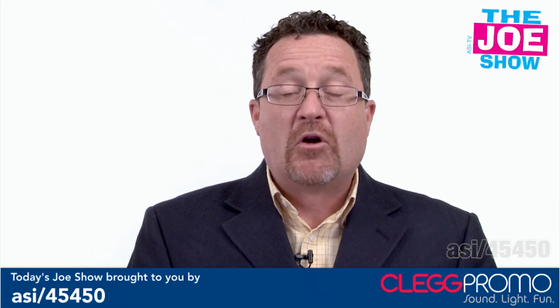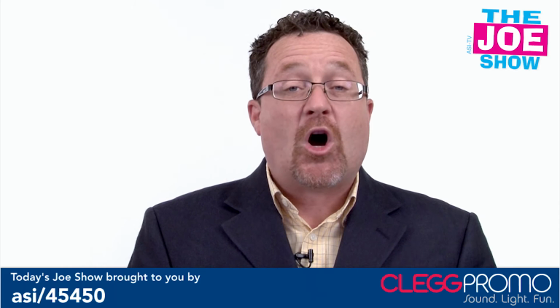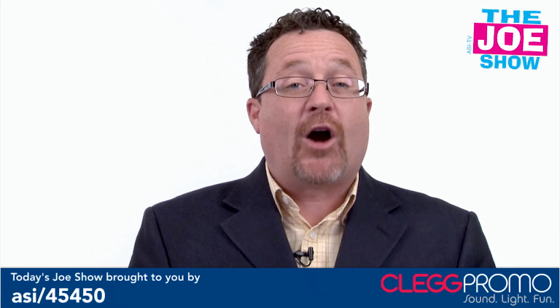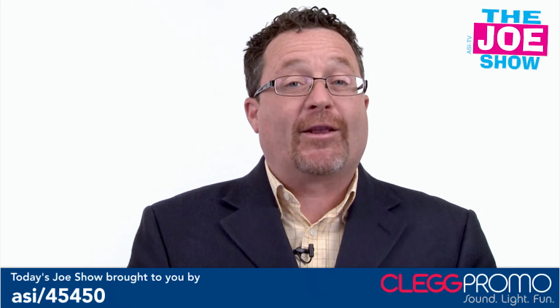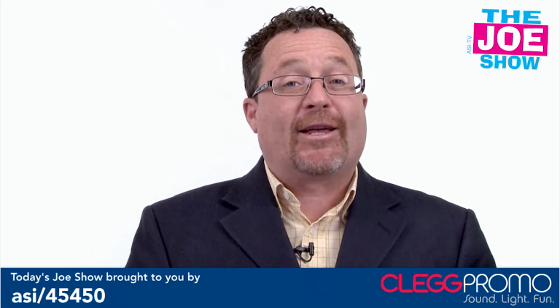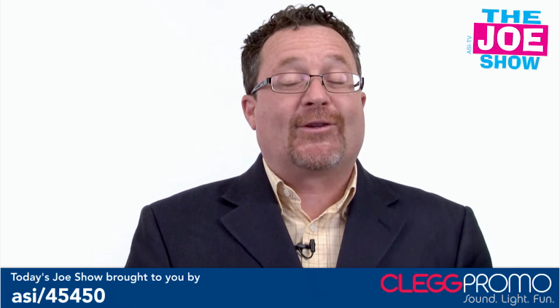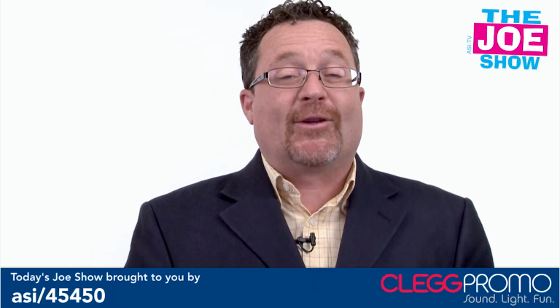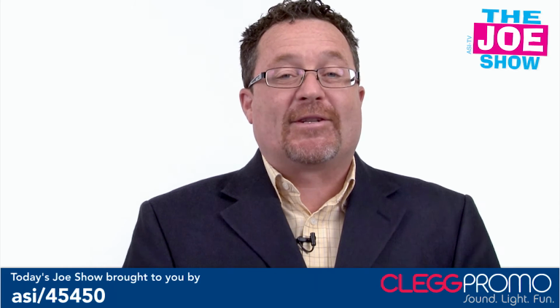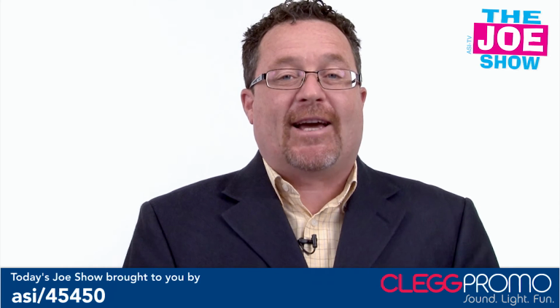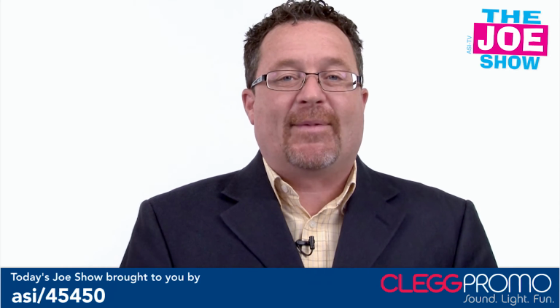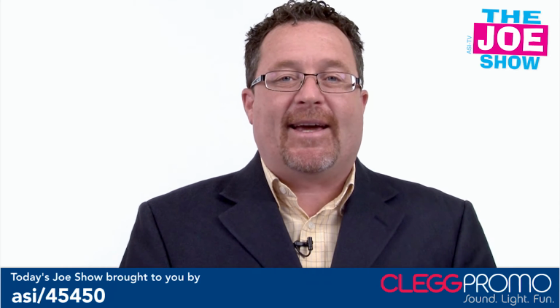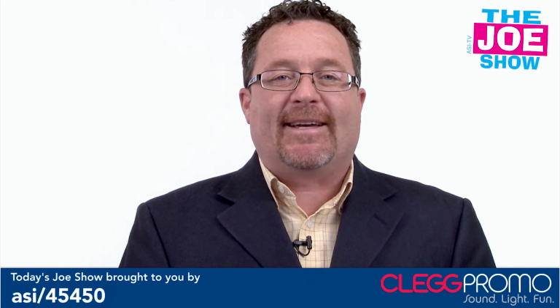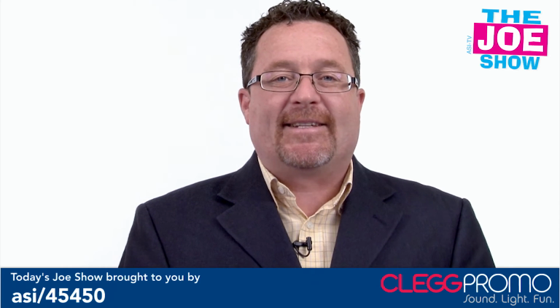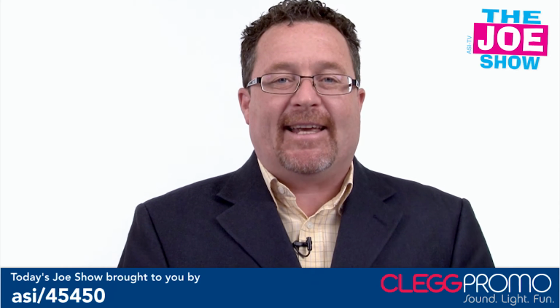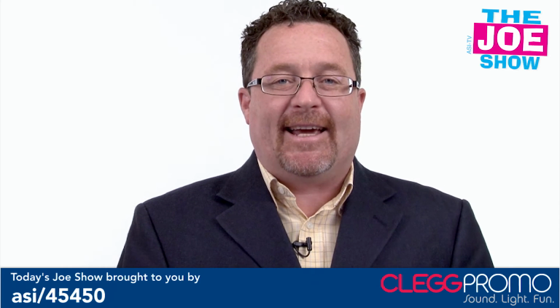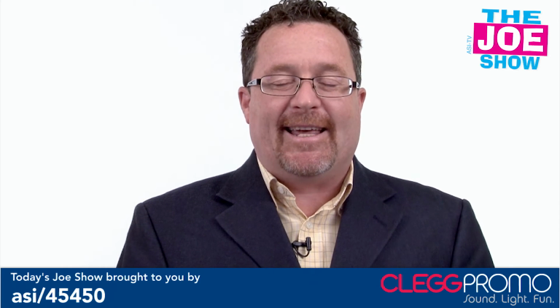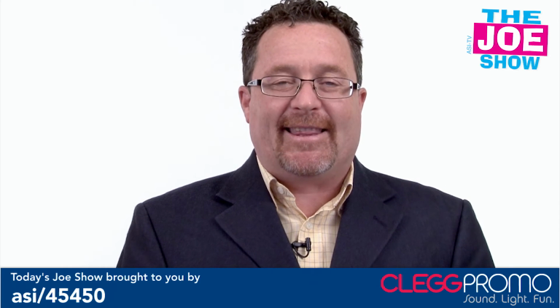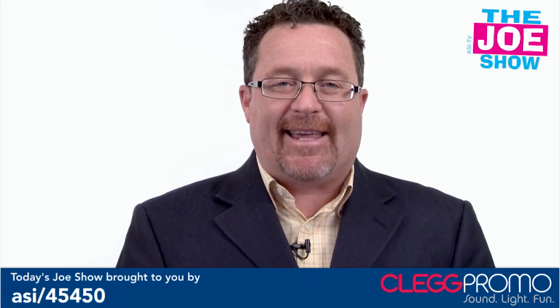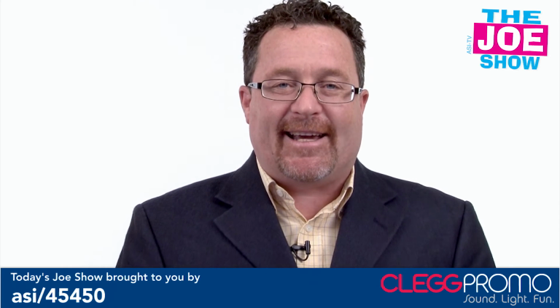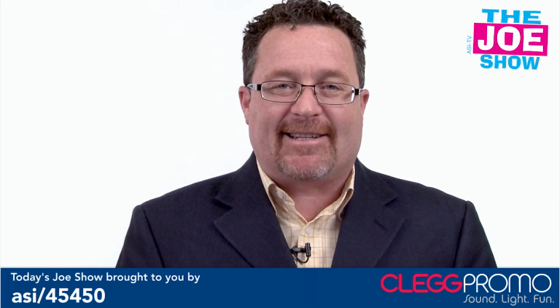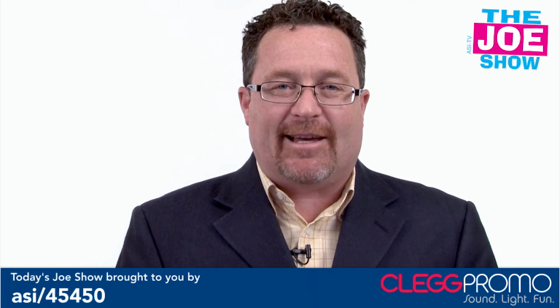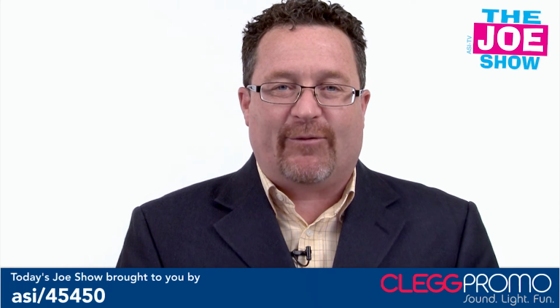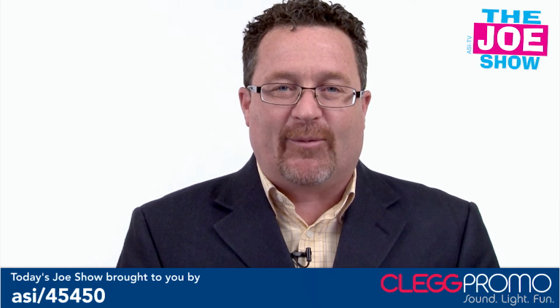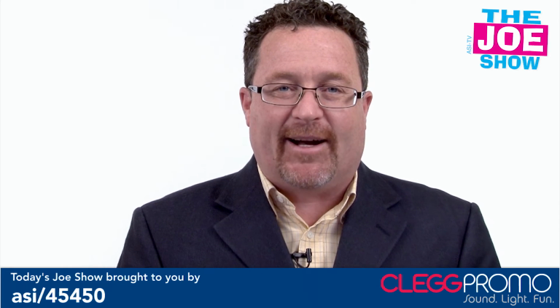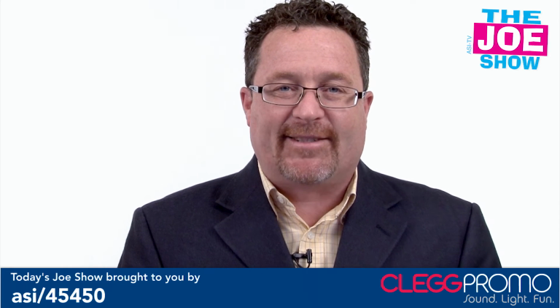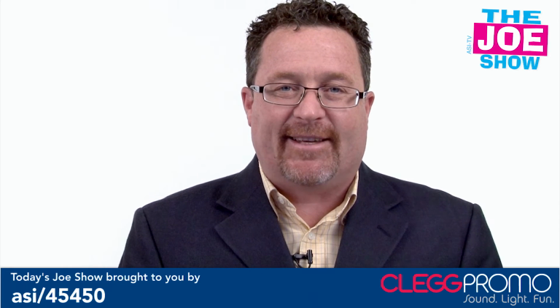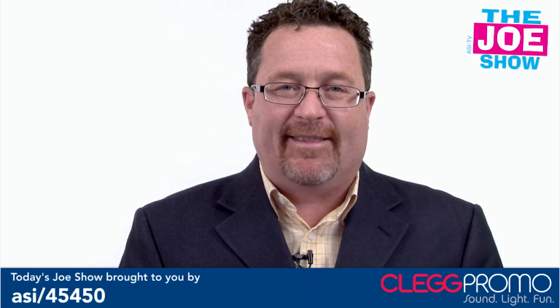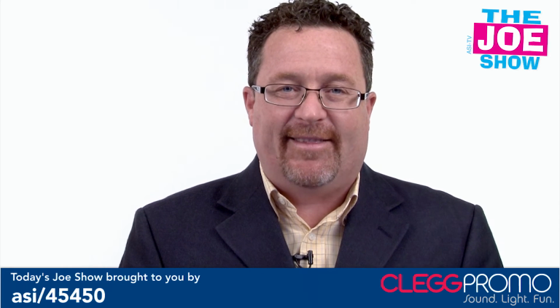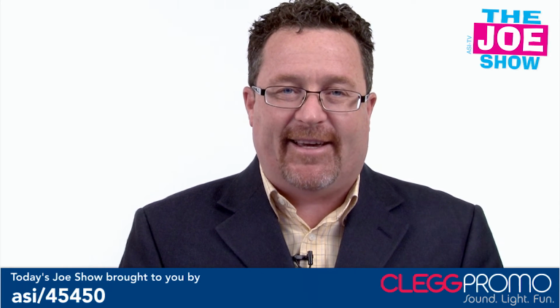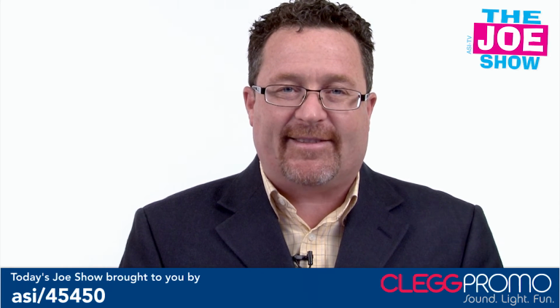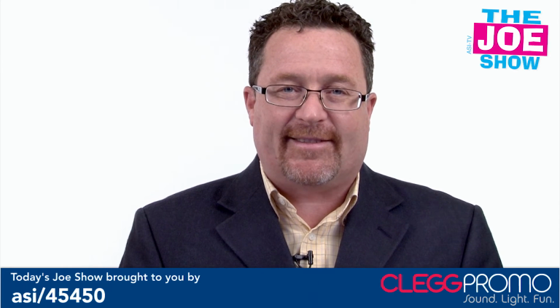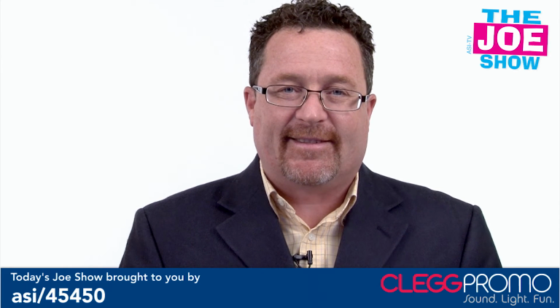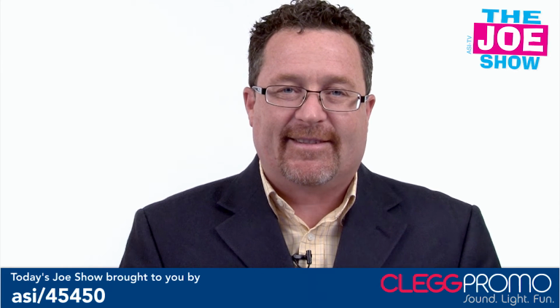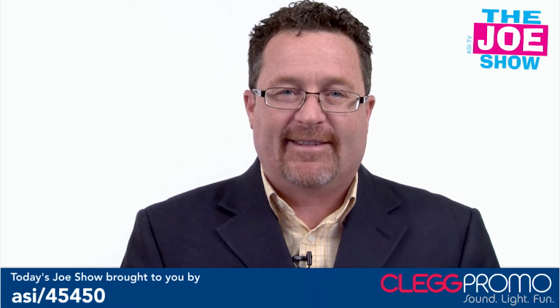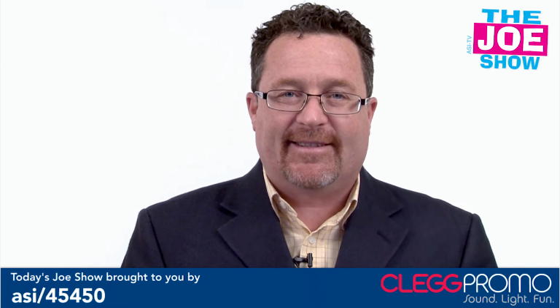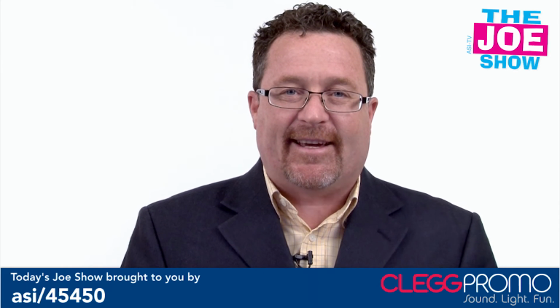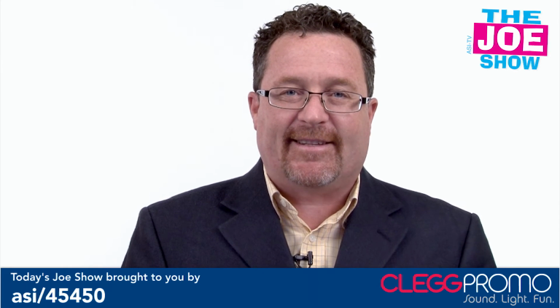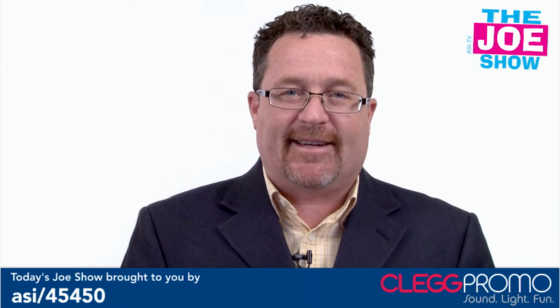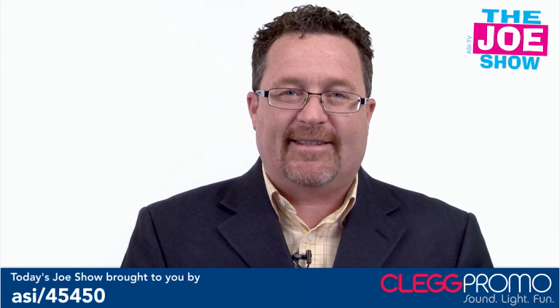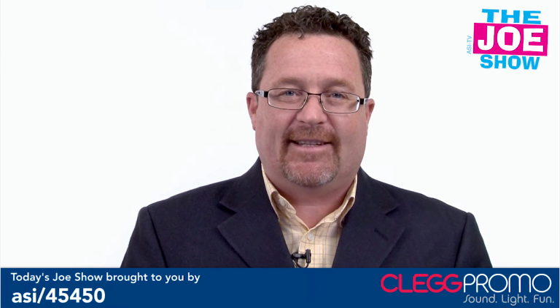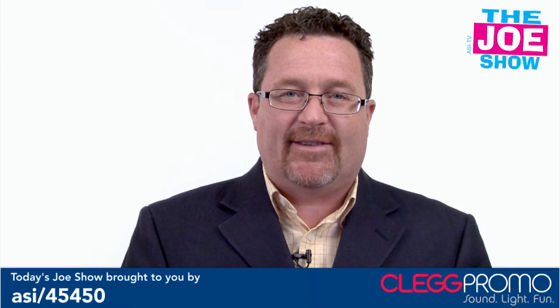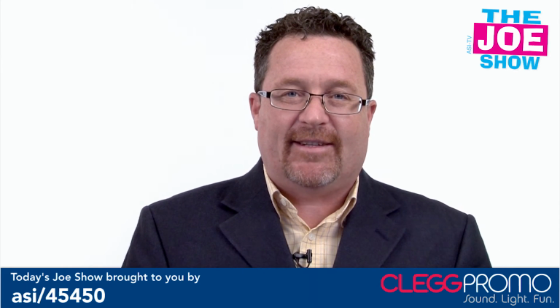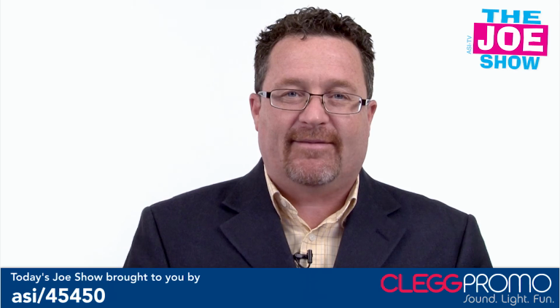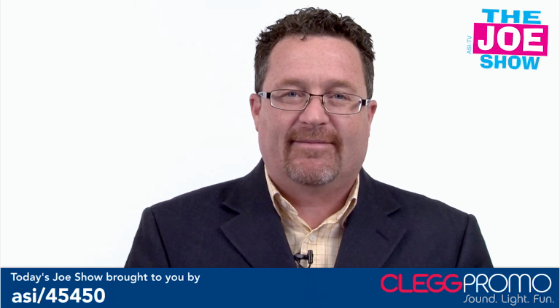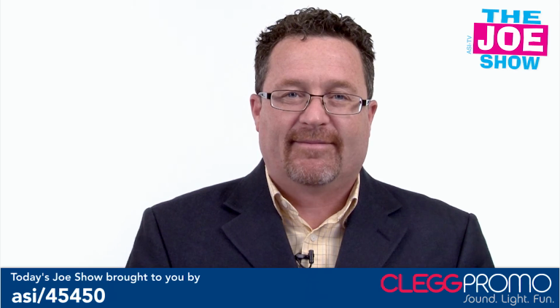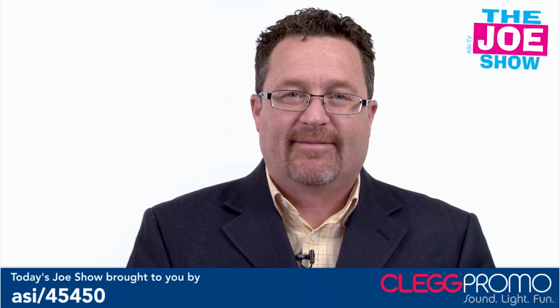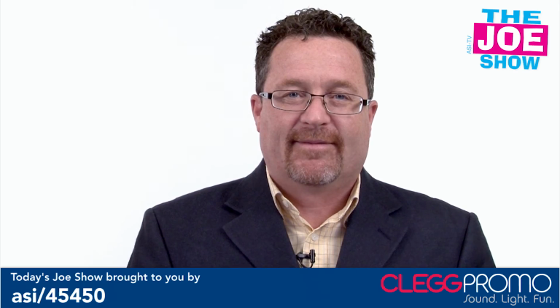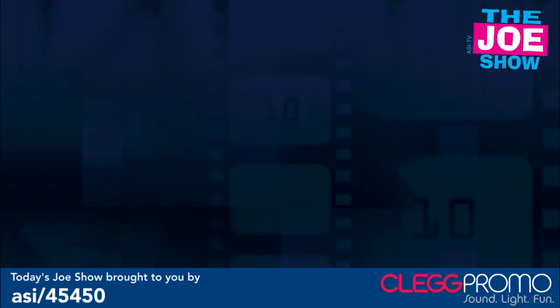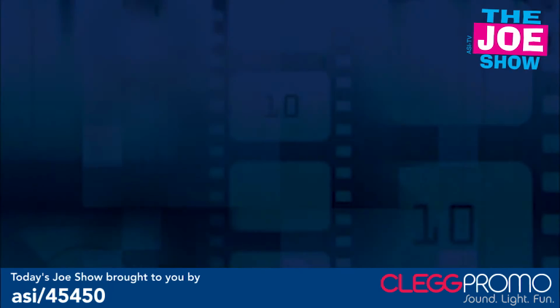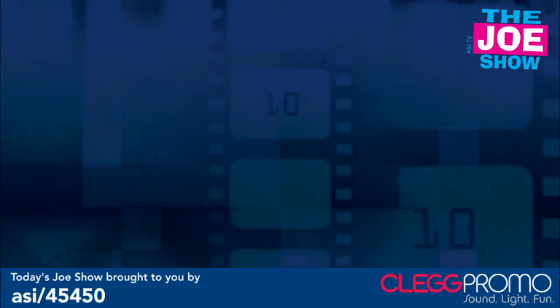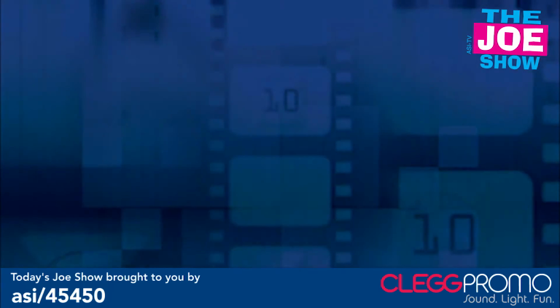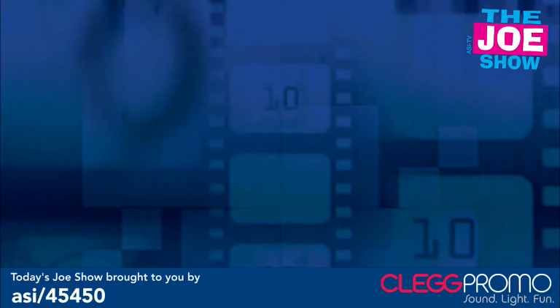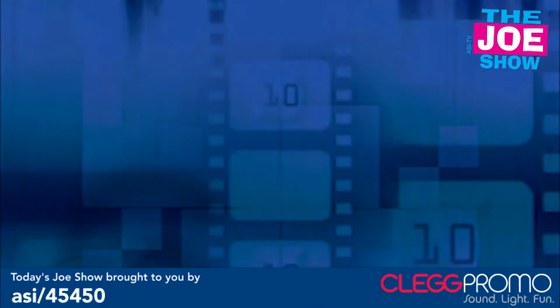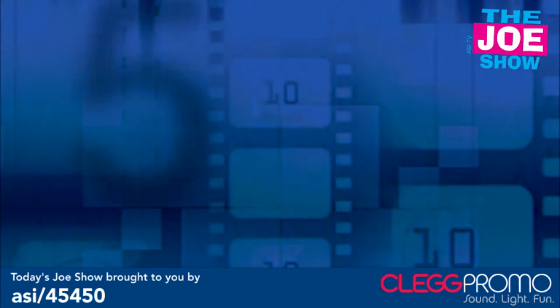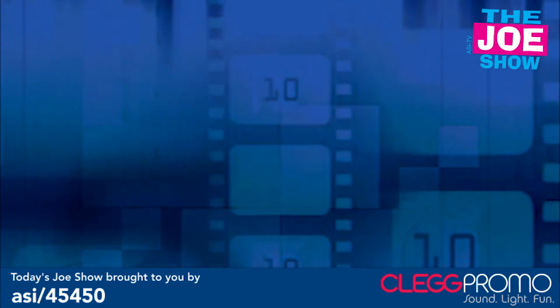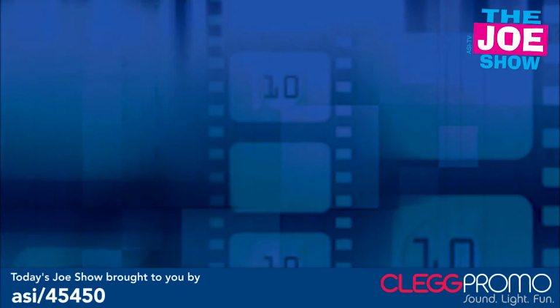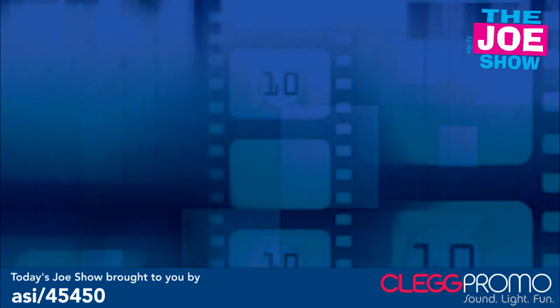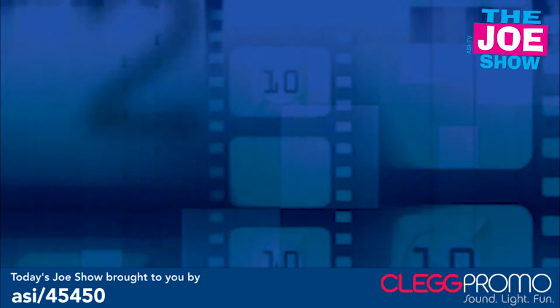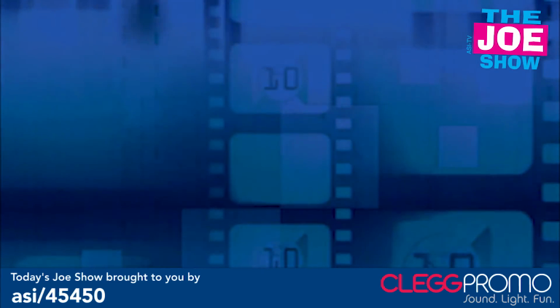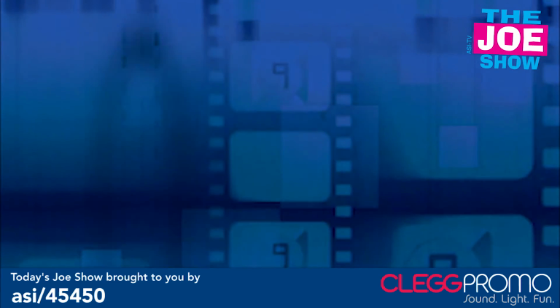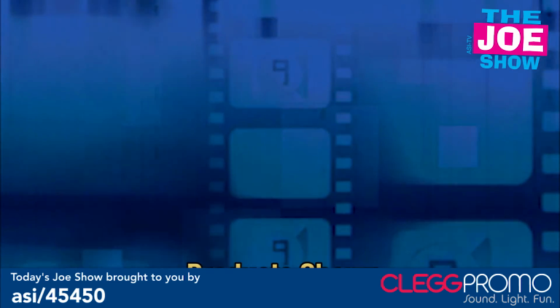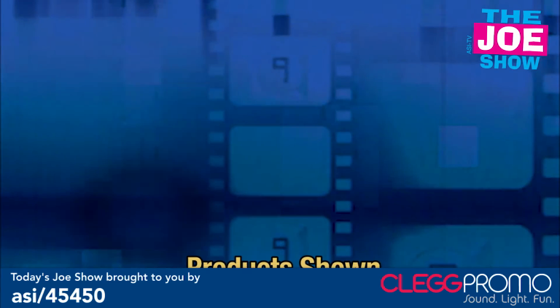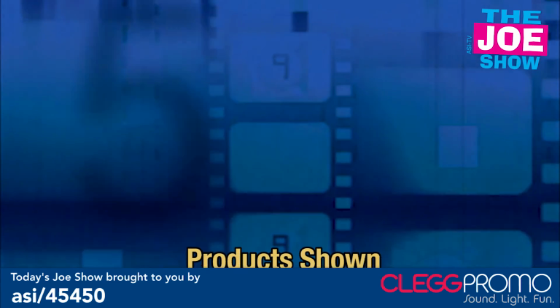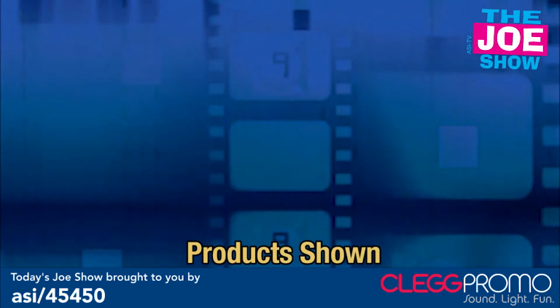That's all the time we had today. Thanks a lot for watching. This is ASITV. See you next time.